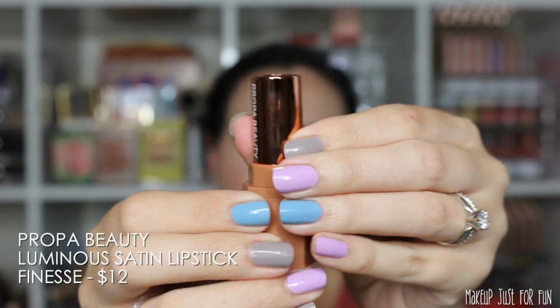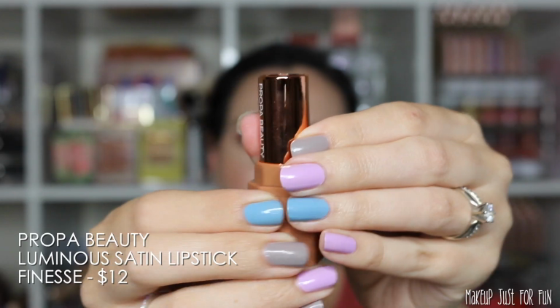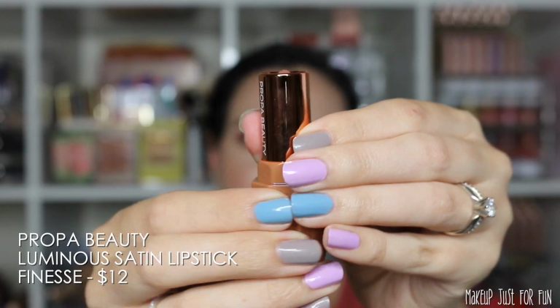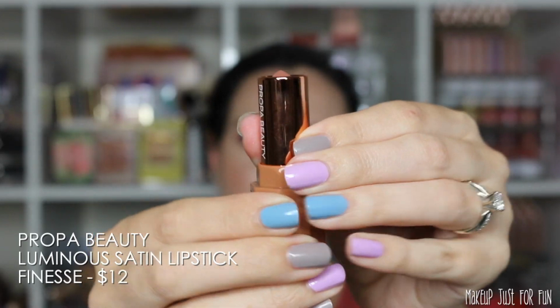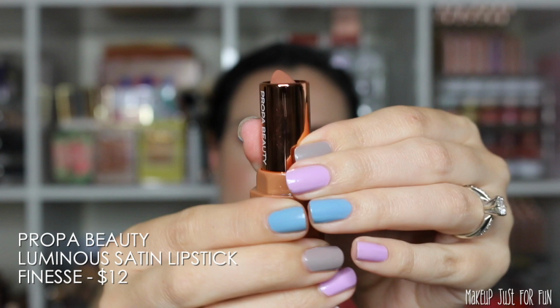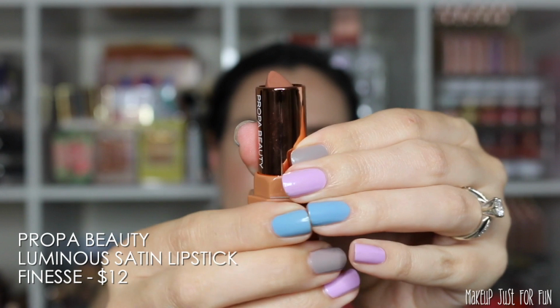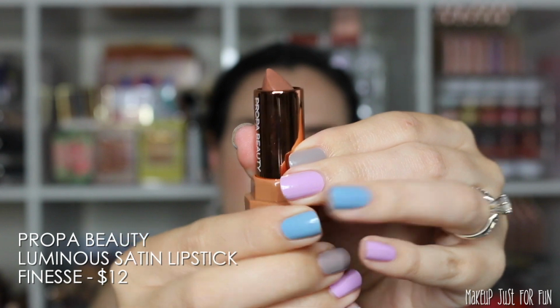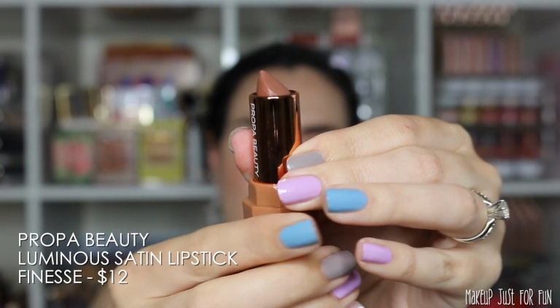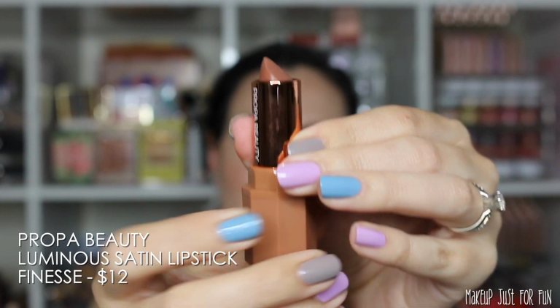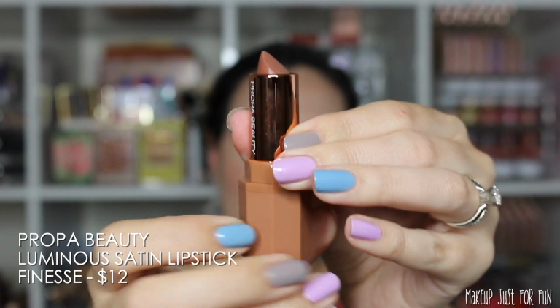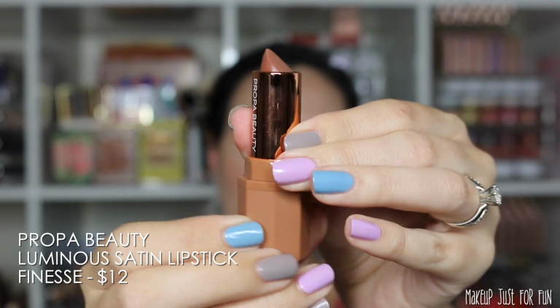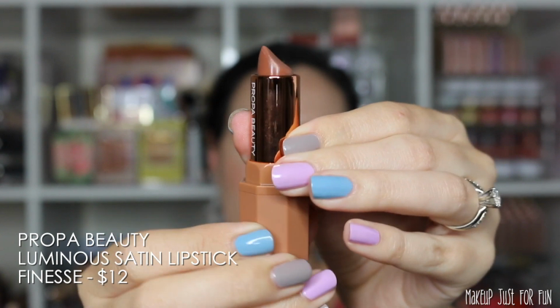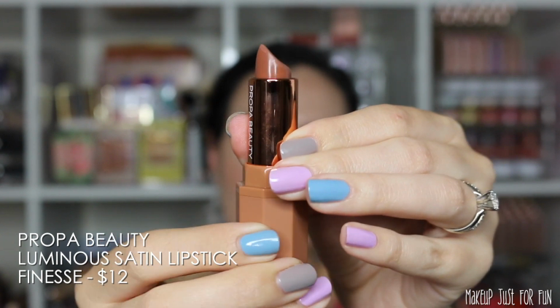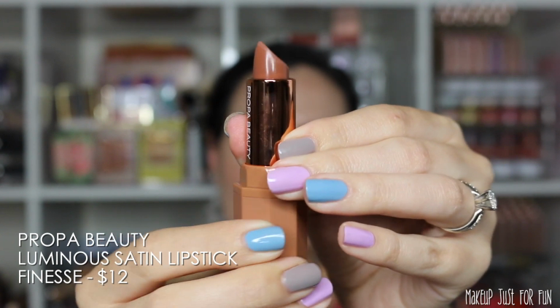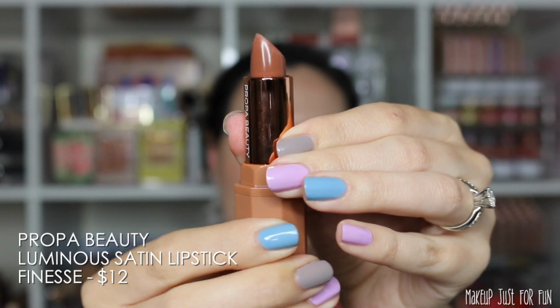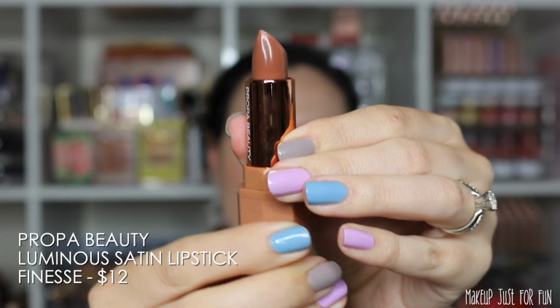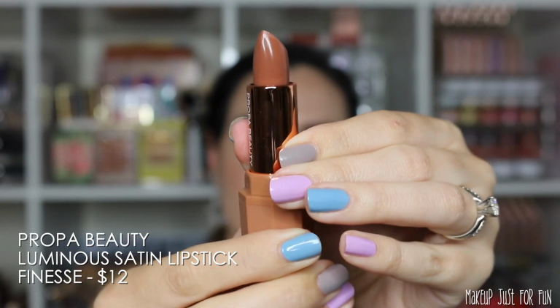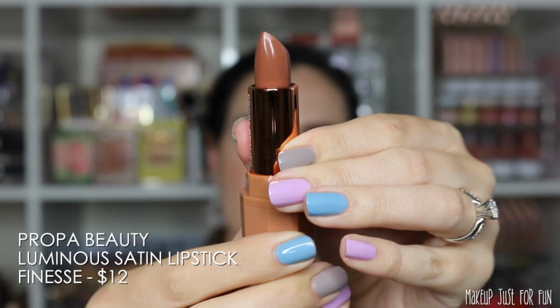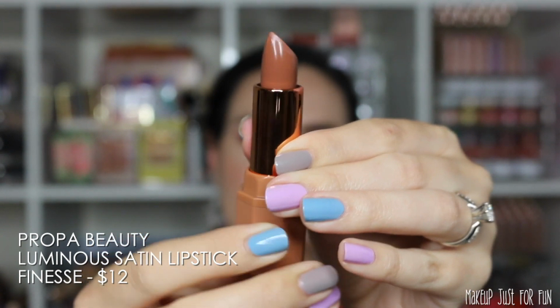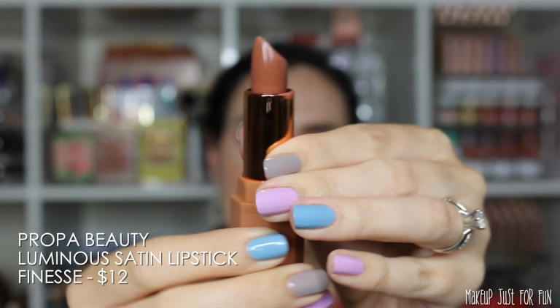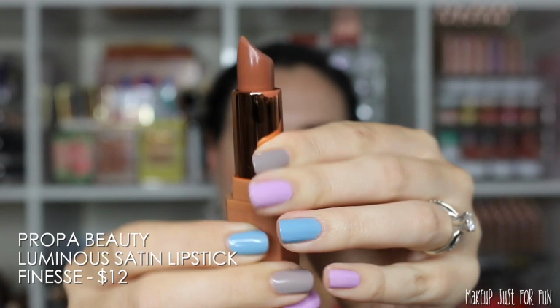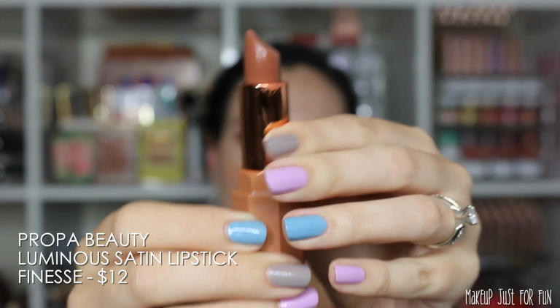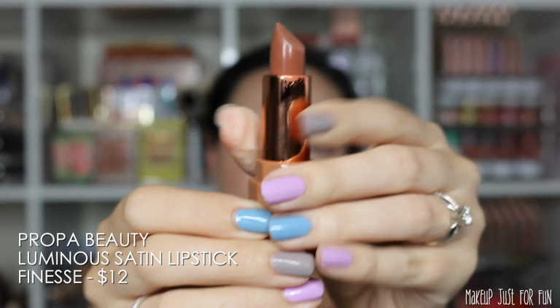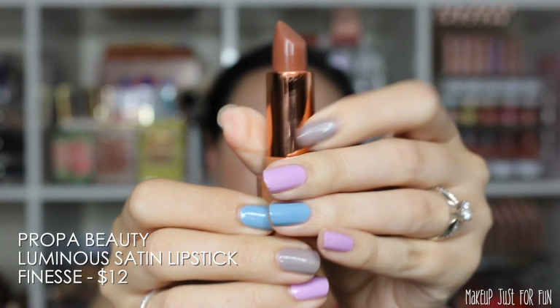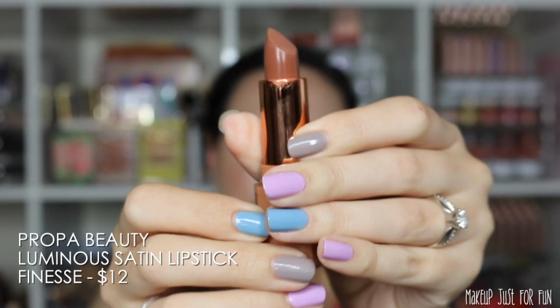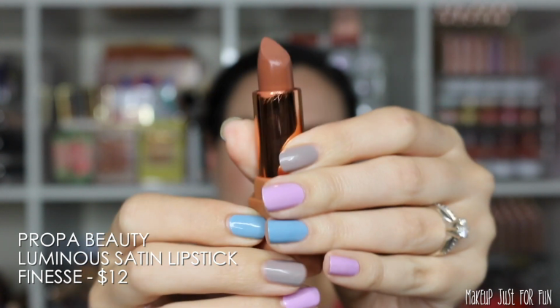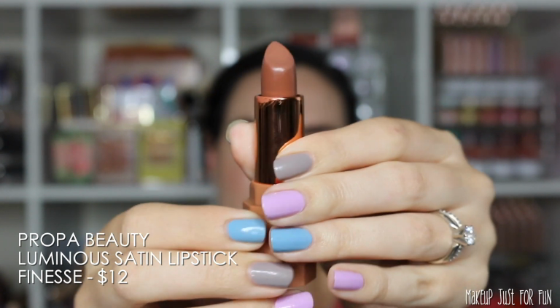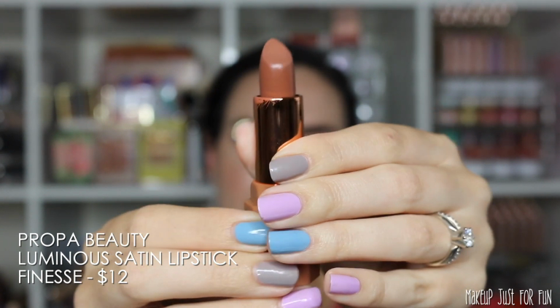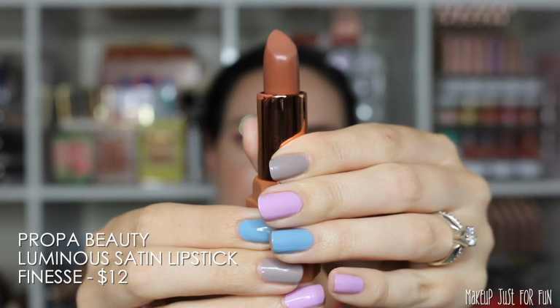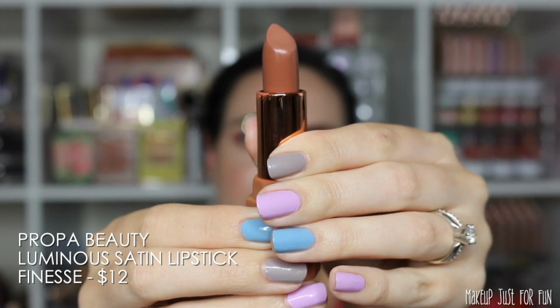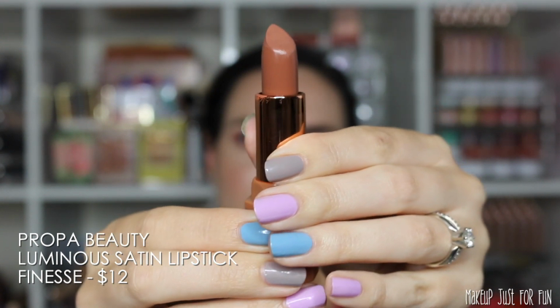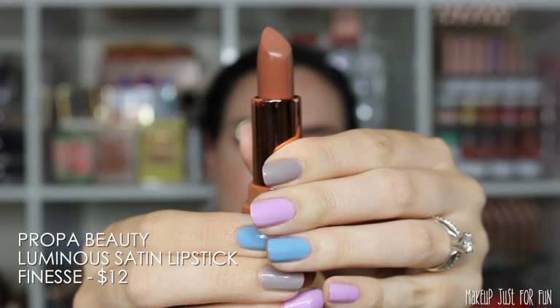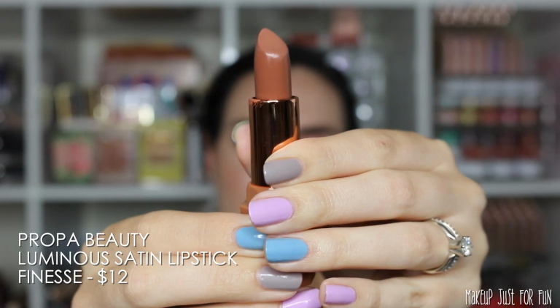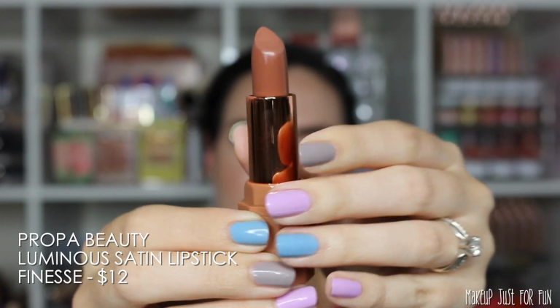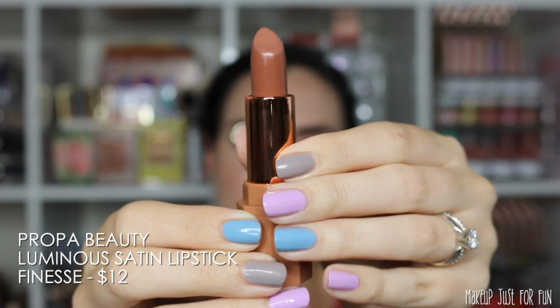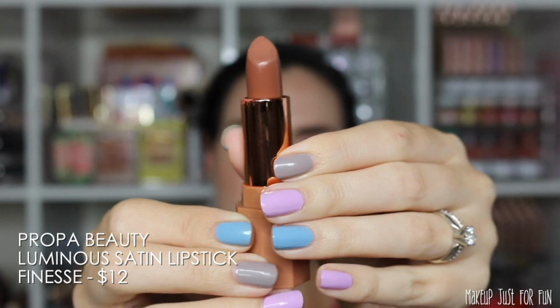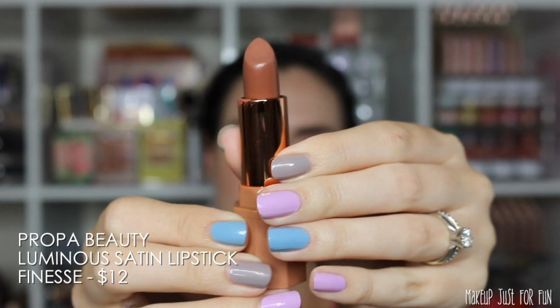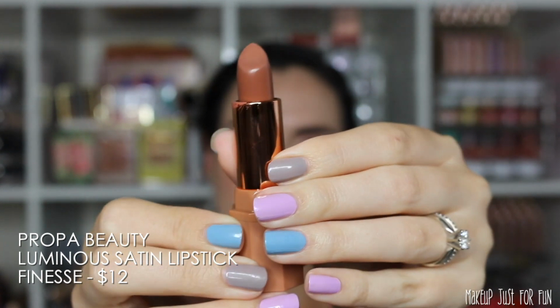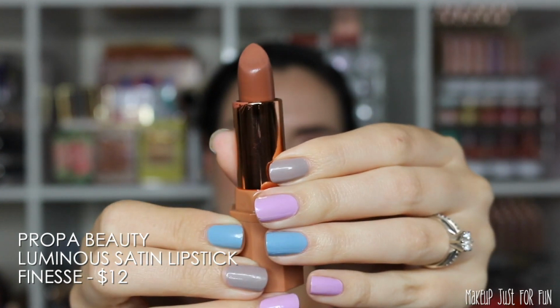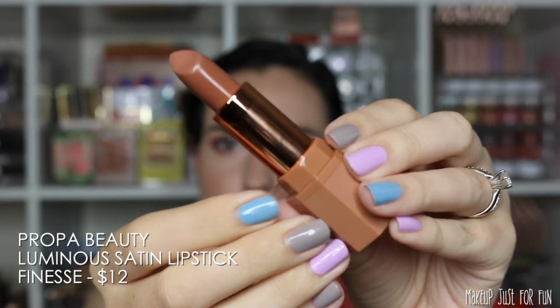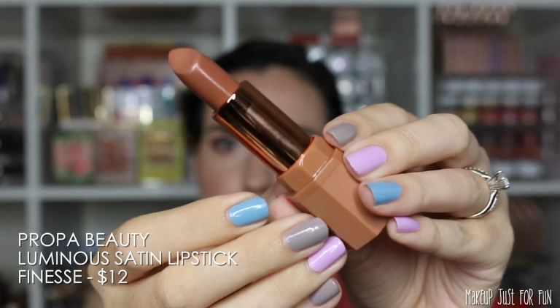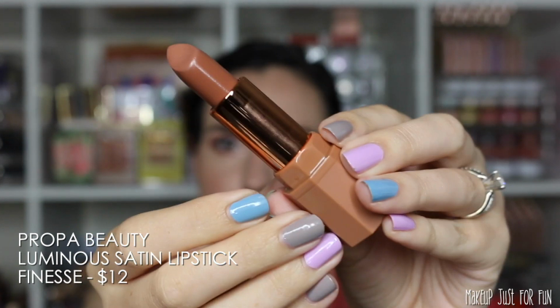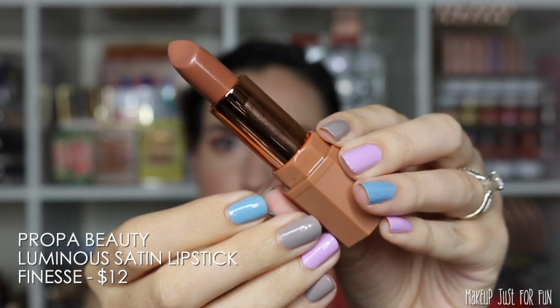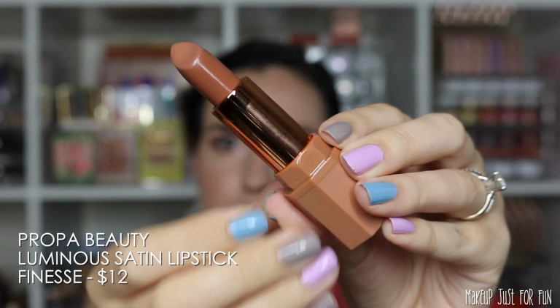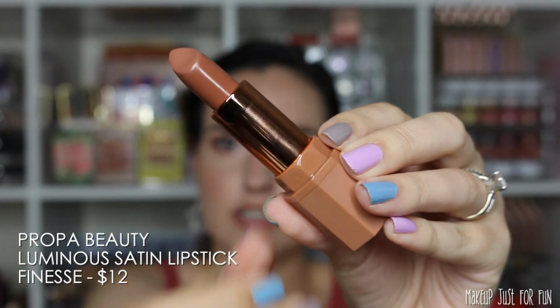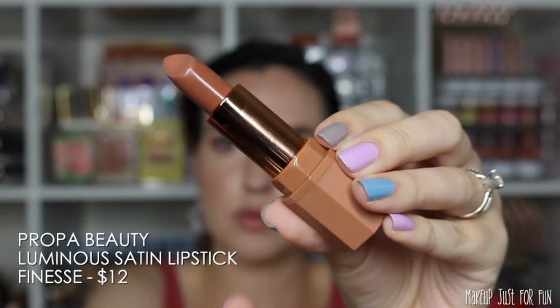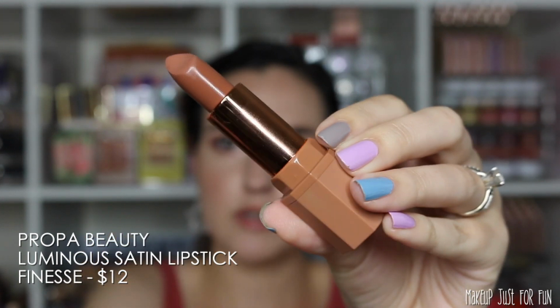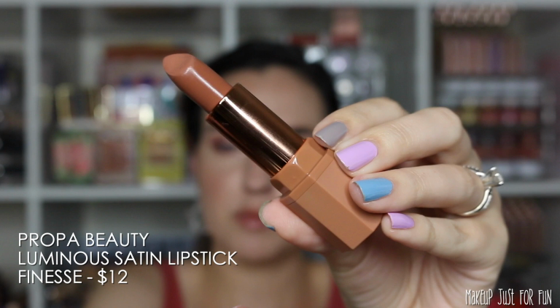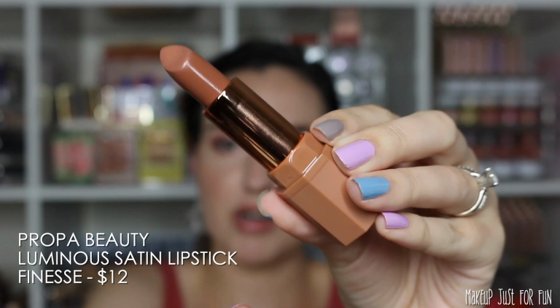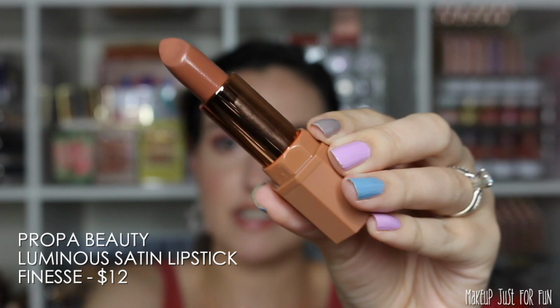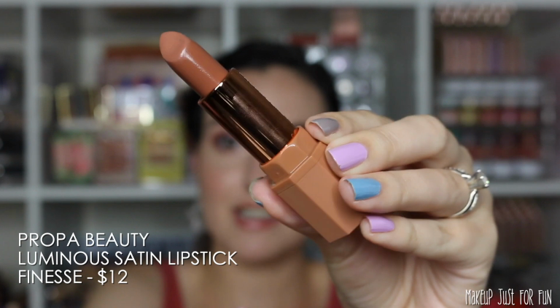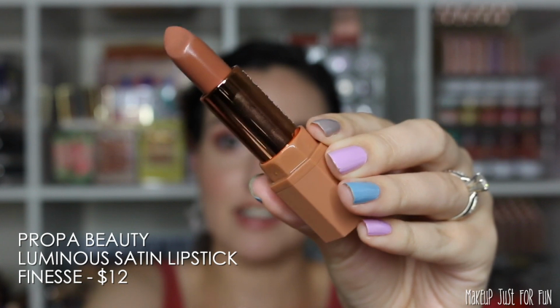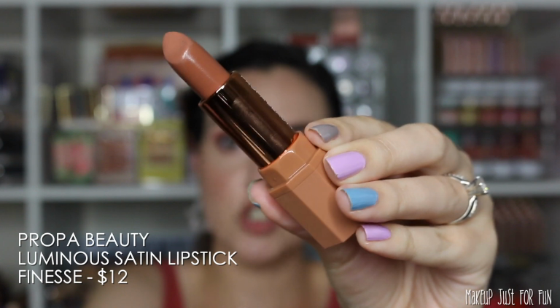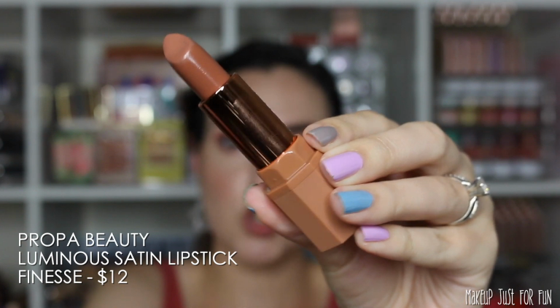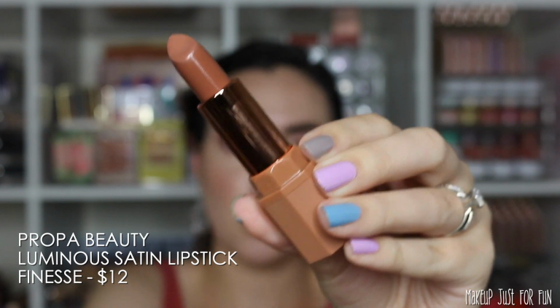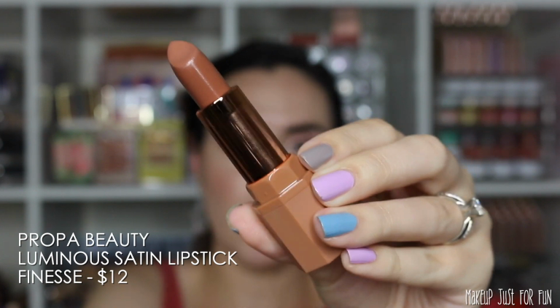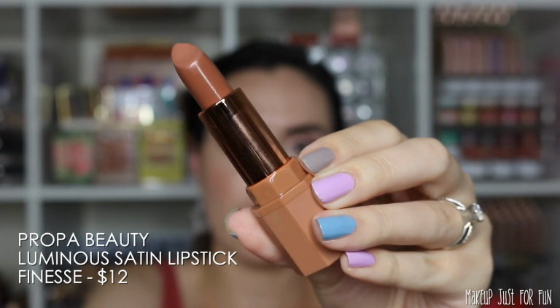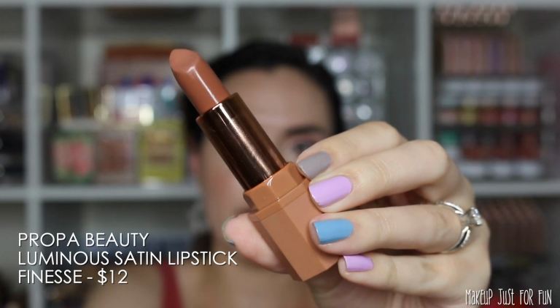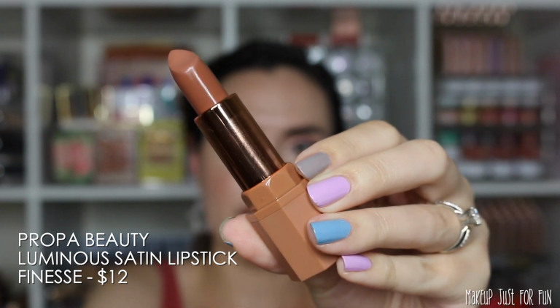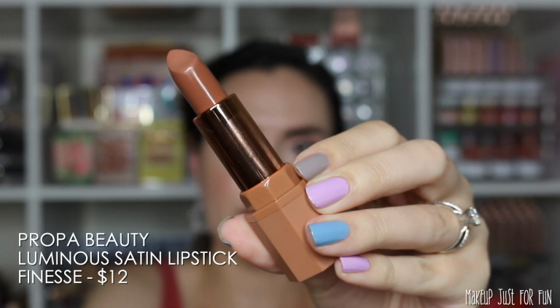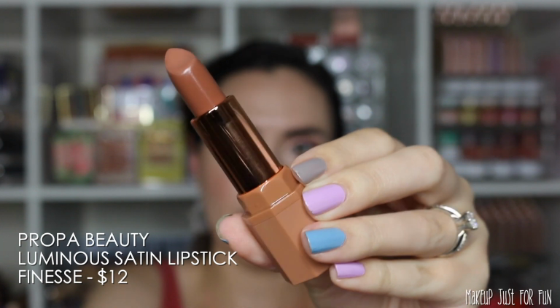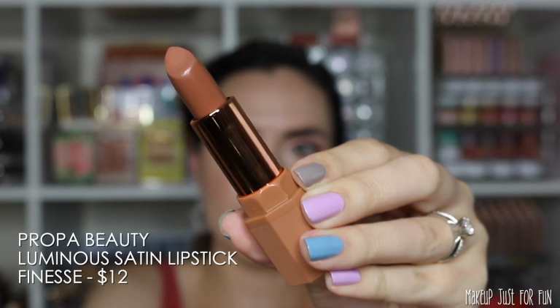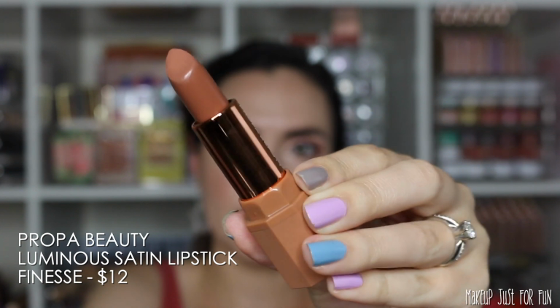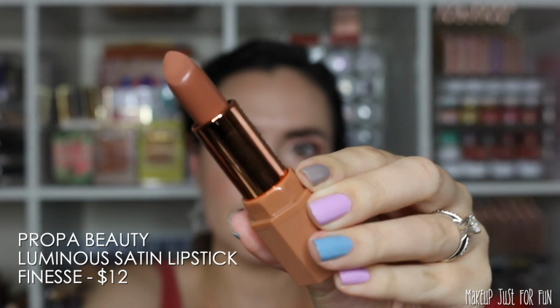Next from Propa Beauty we have the shade Finesse, and this one is priced at $12.00.